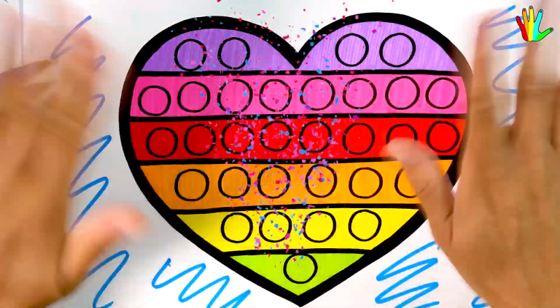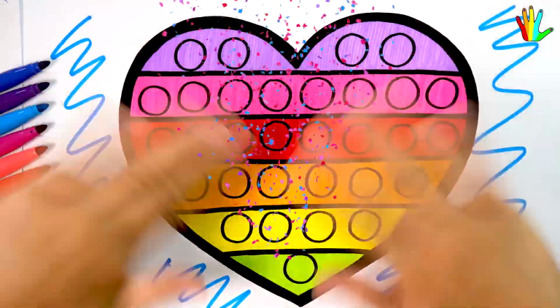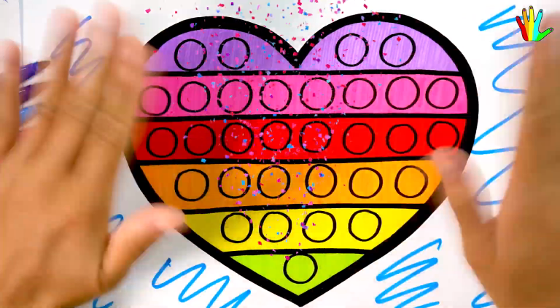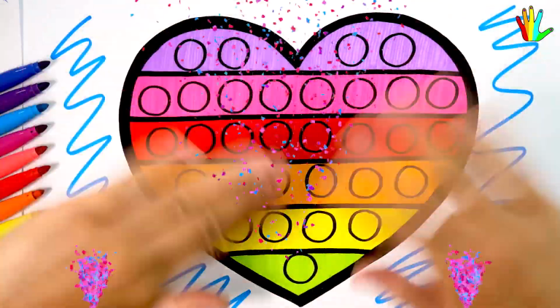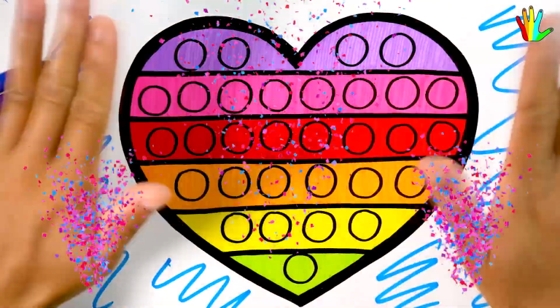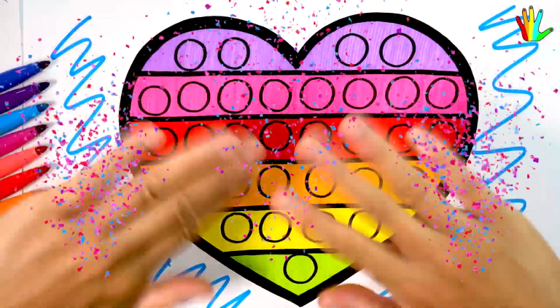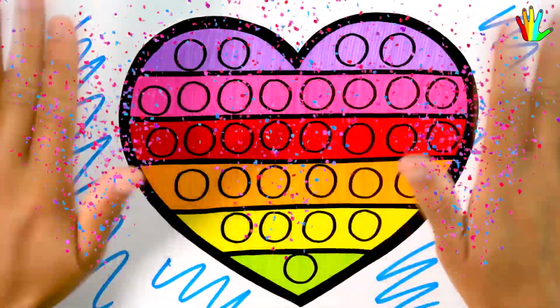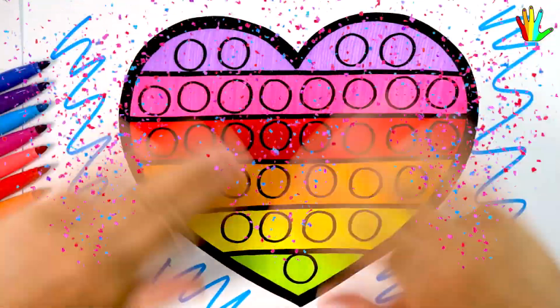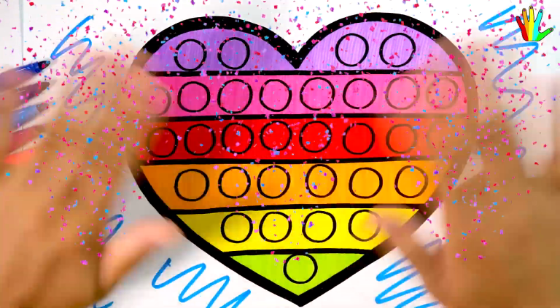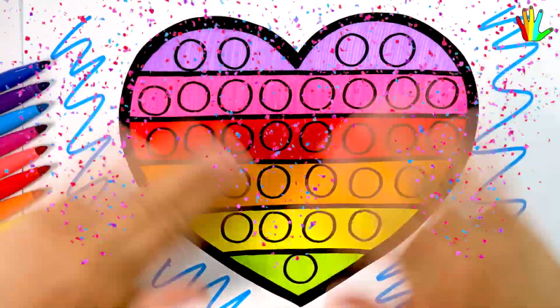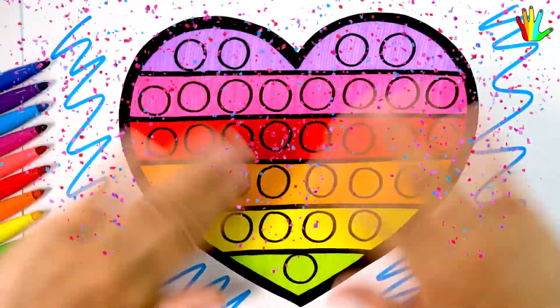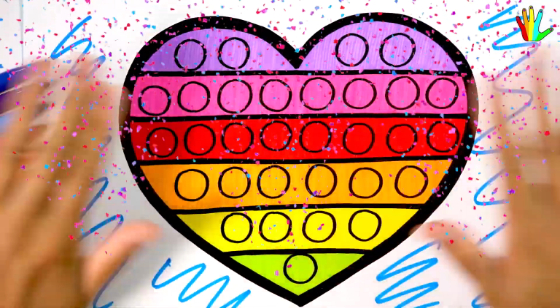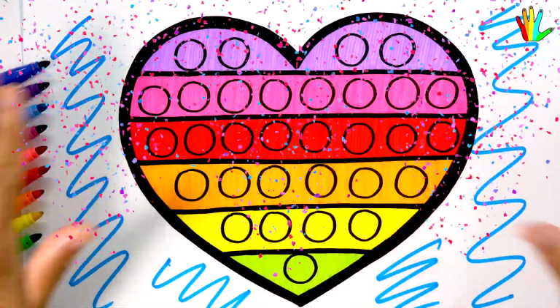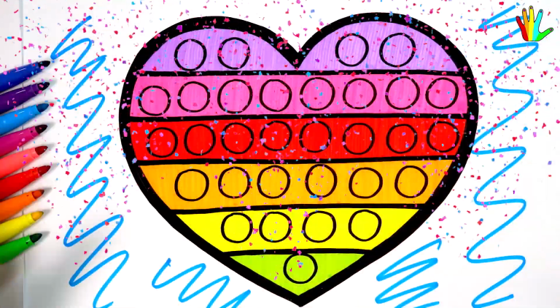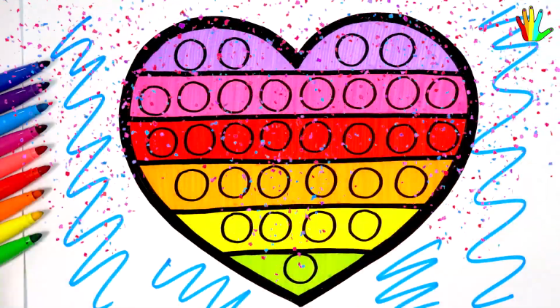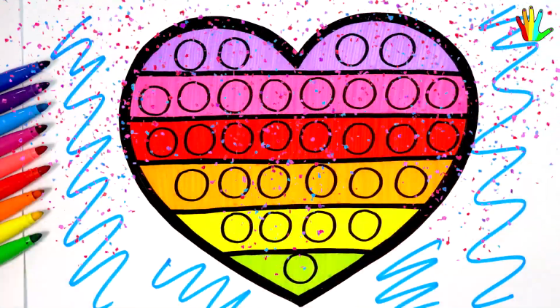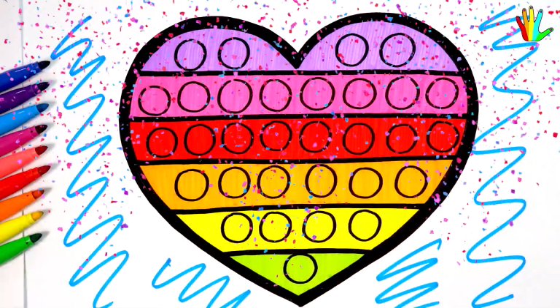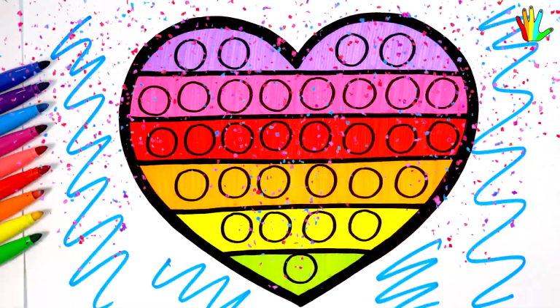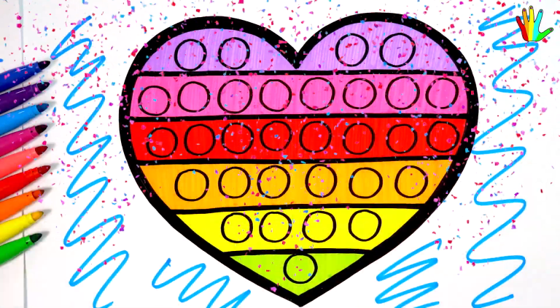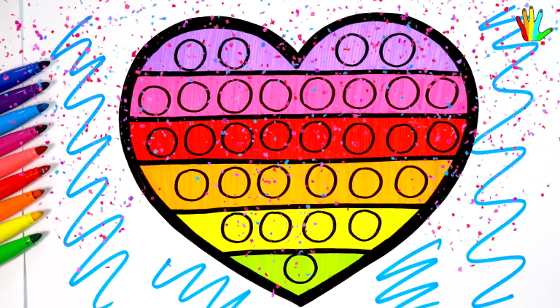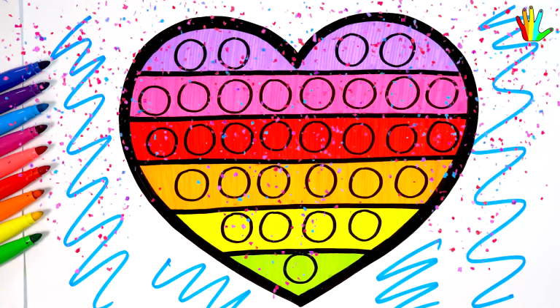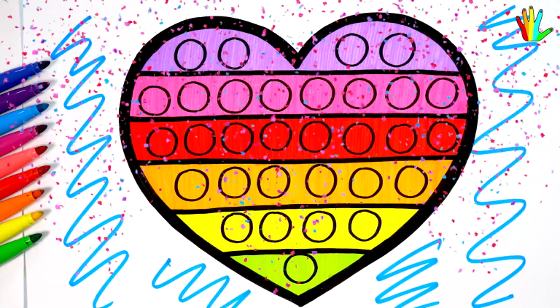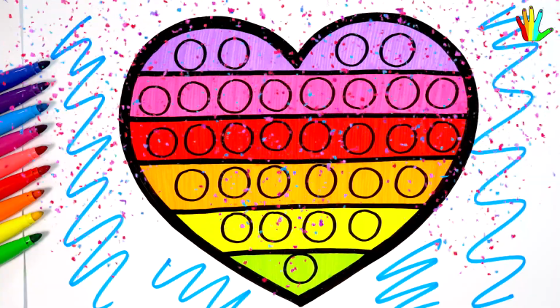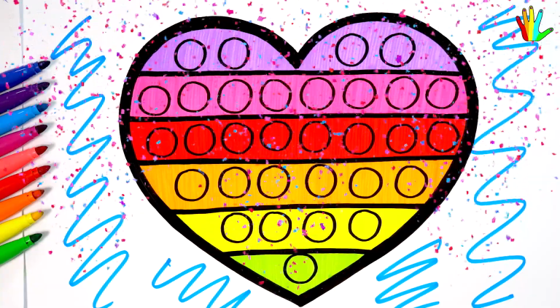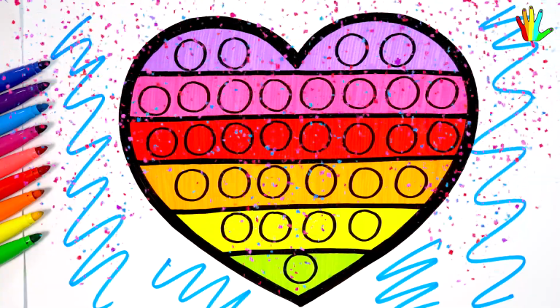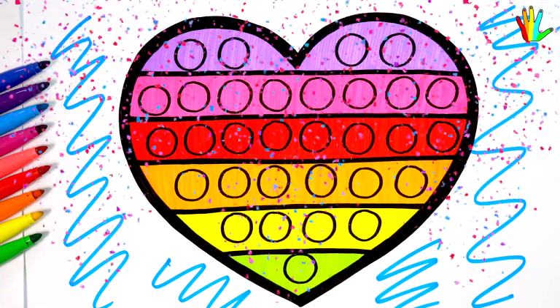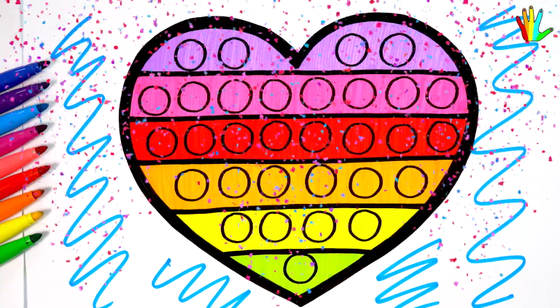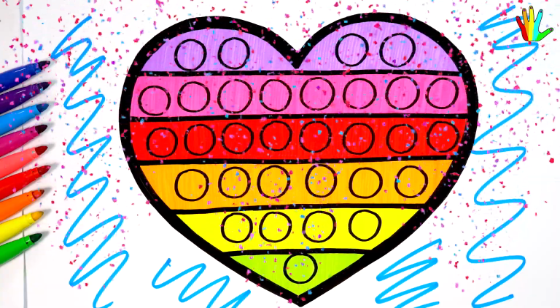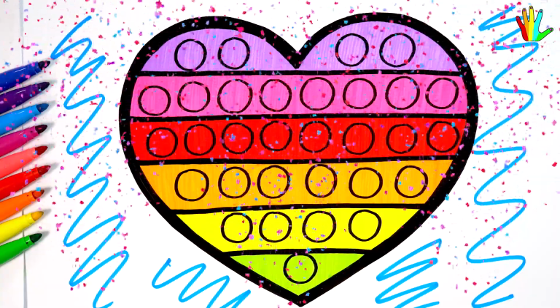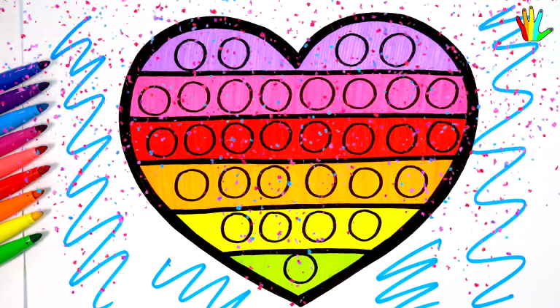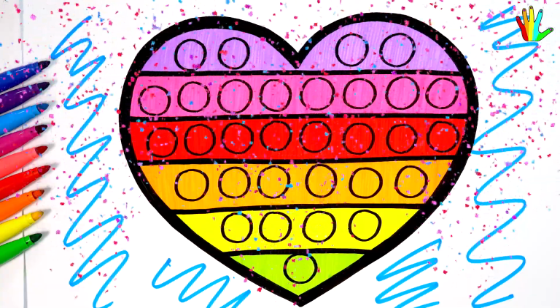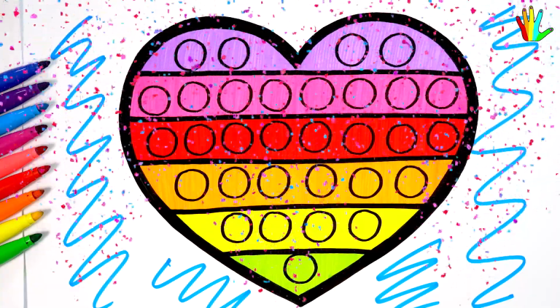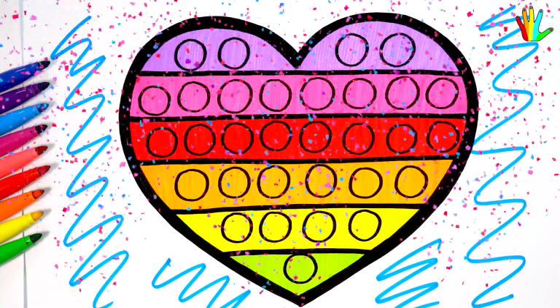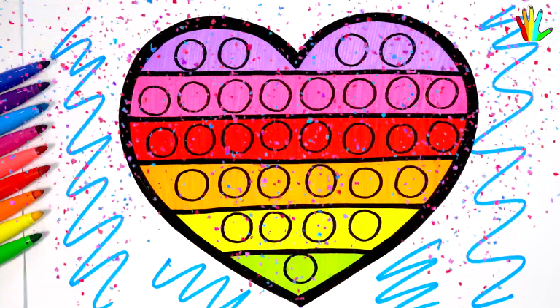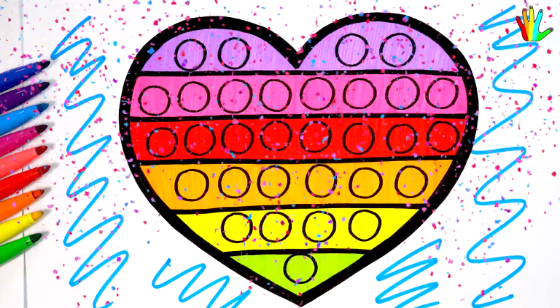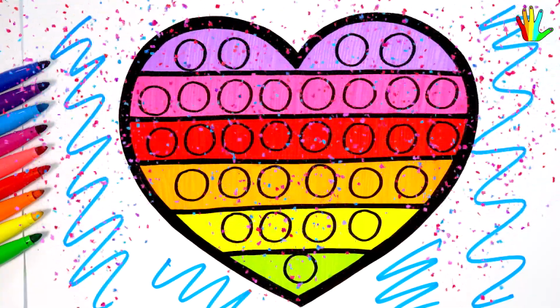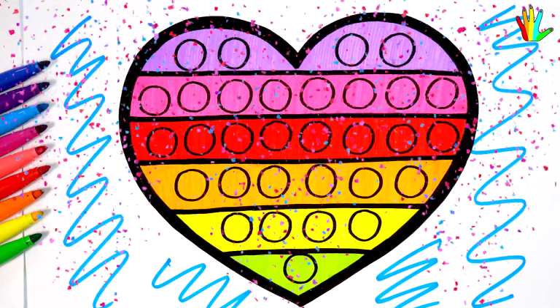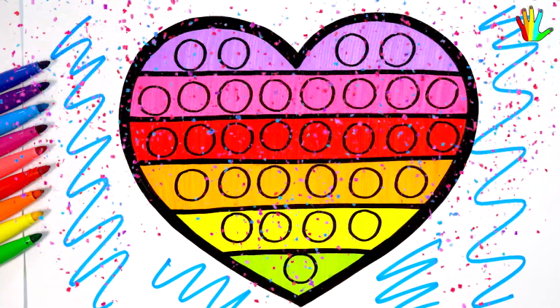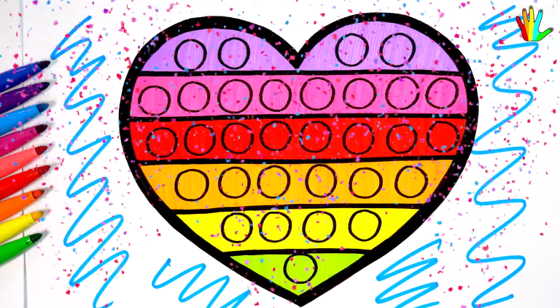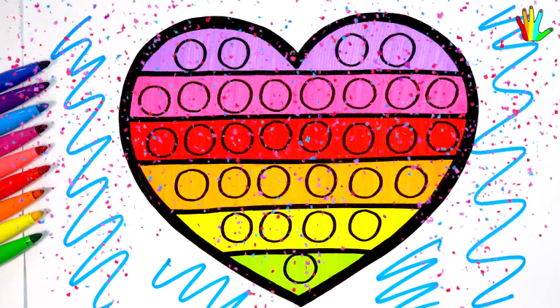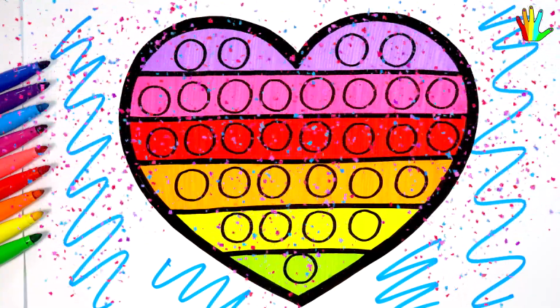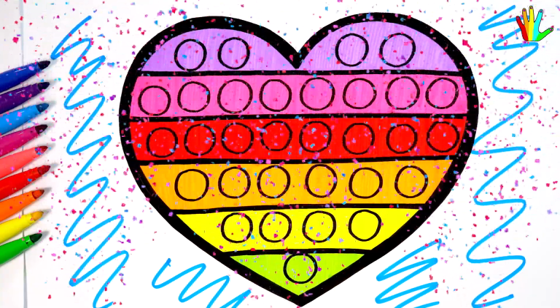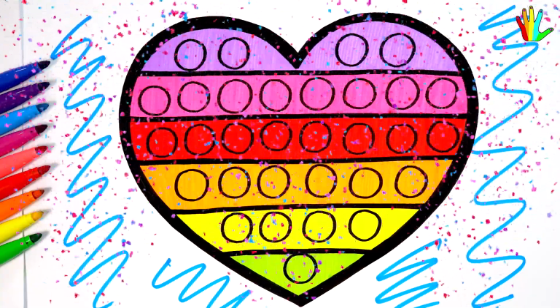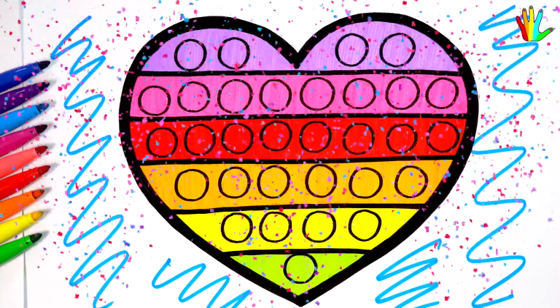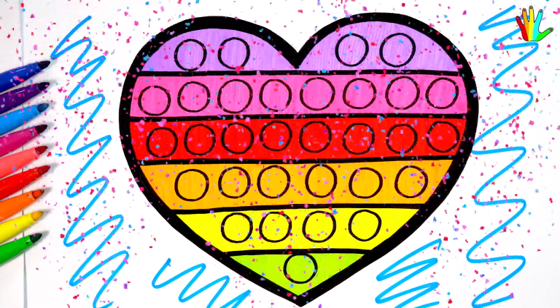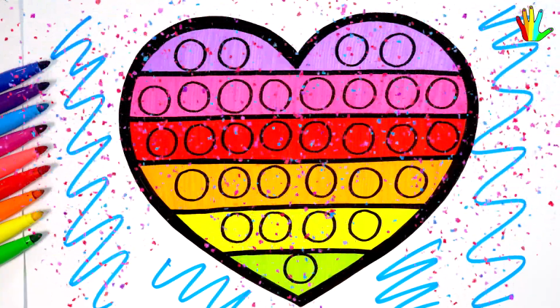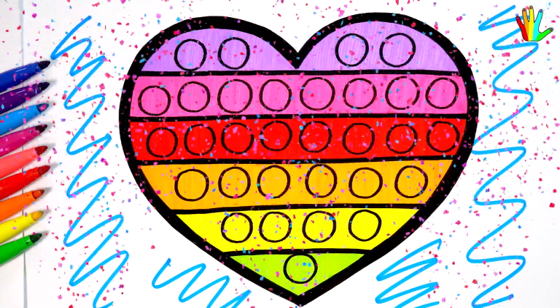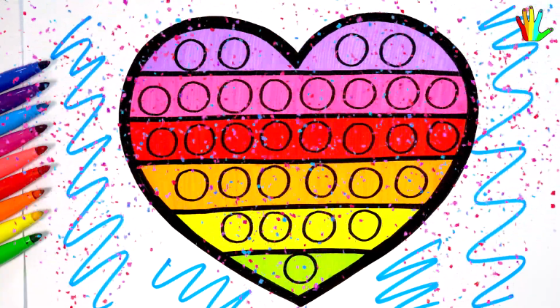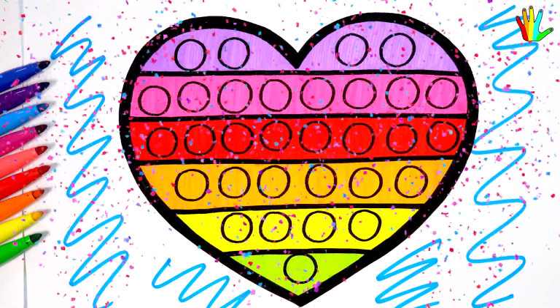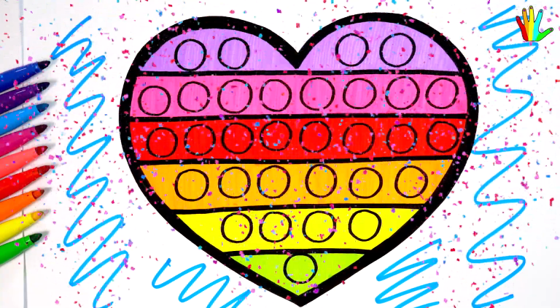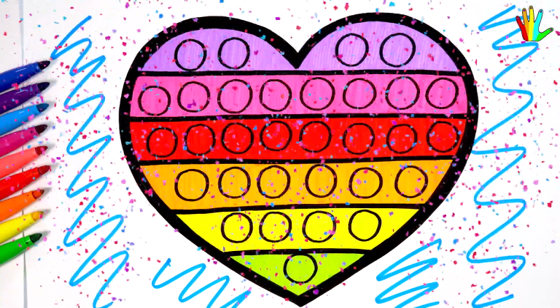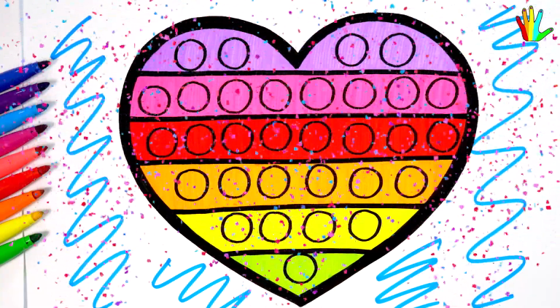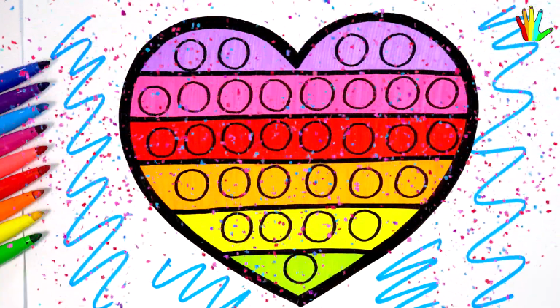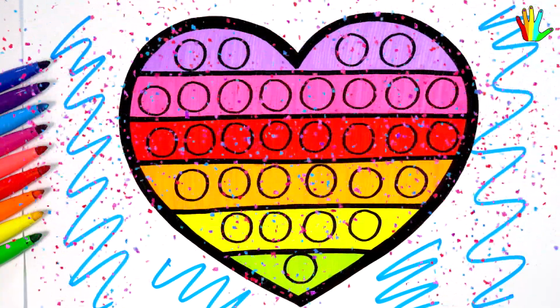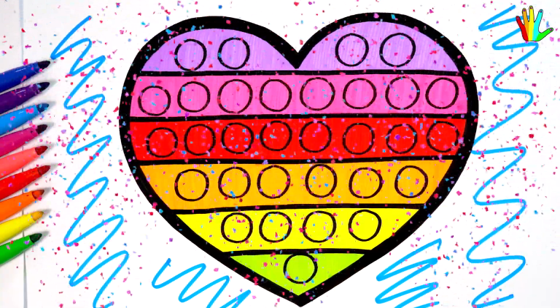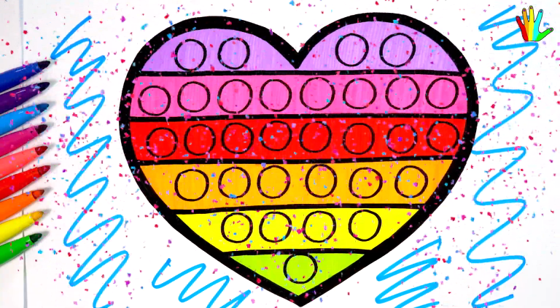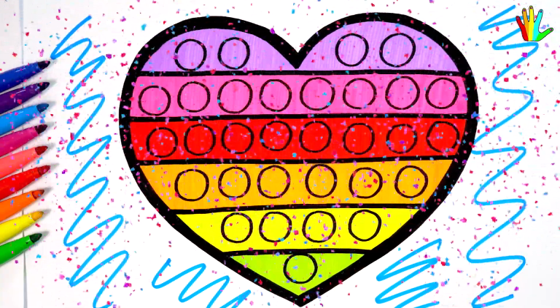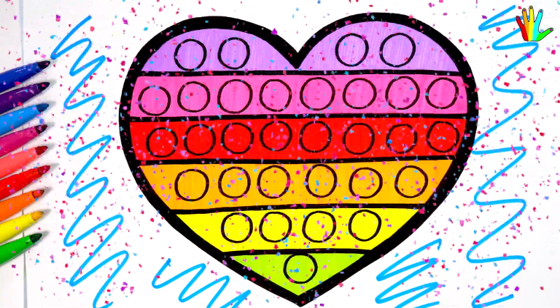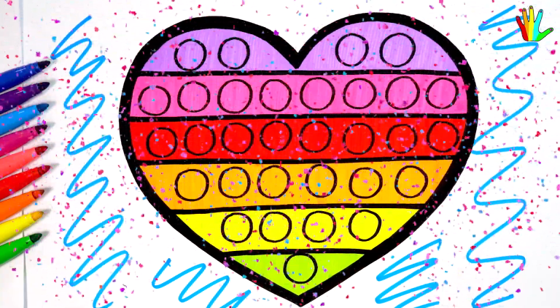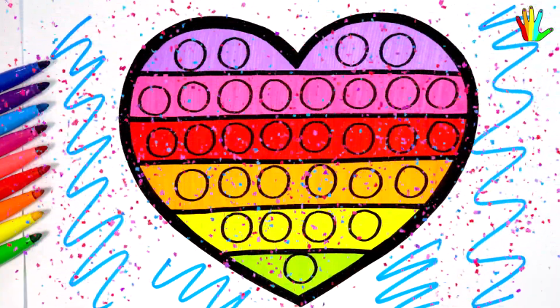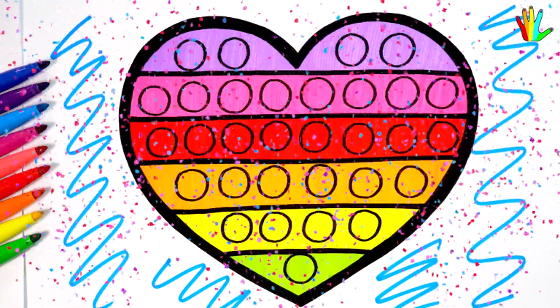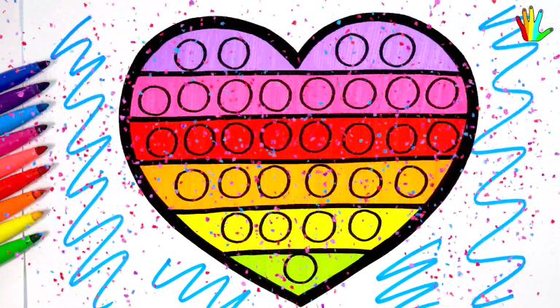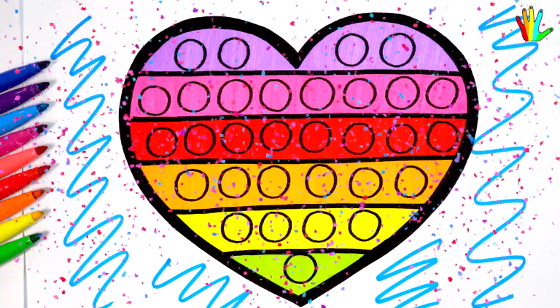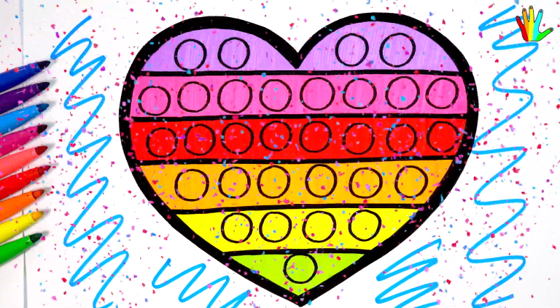Hope you liked this video. Don't forget to subscribe to the channel and leave a like. See you in the next videos. Bye now.